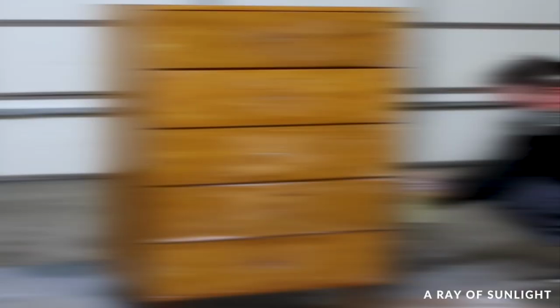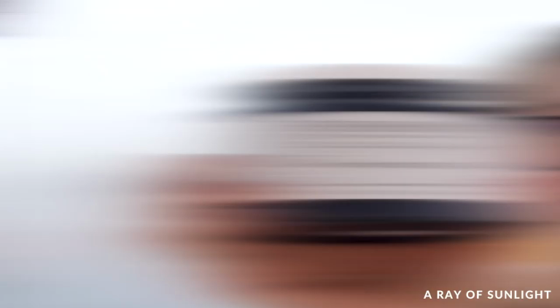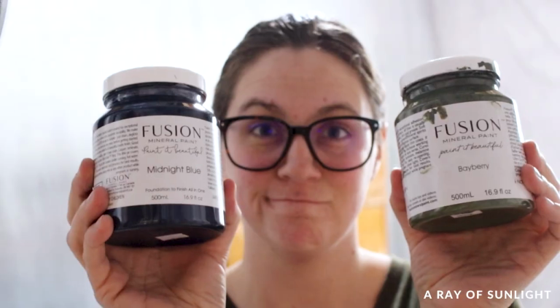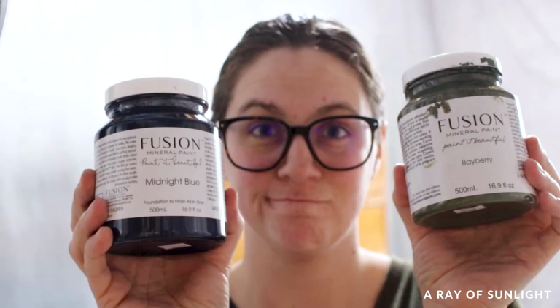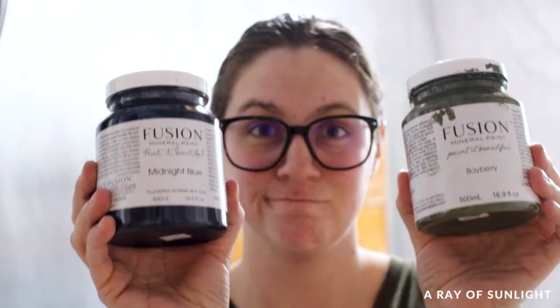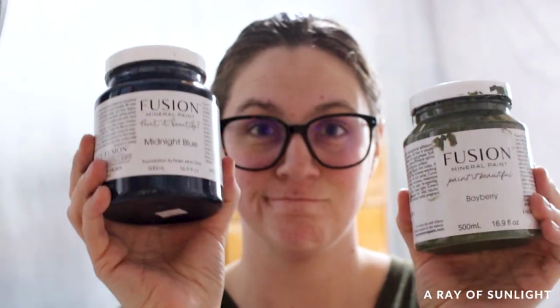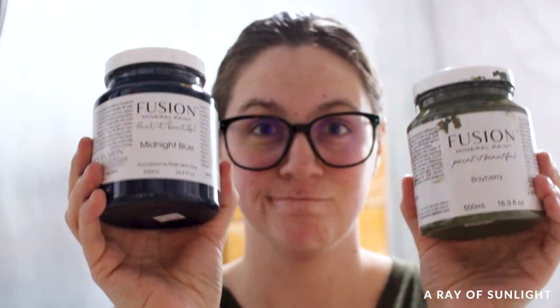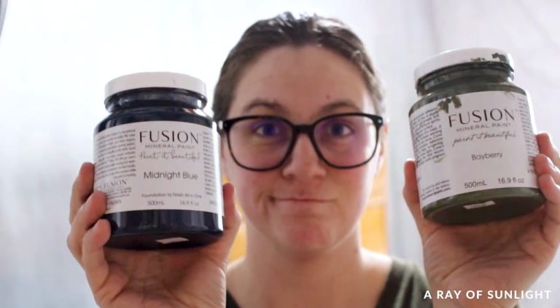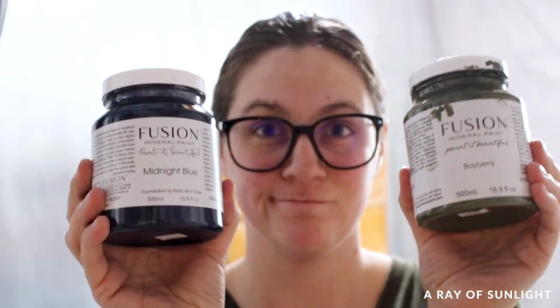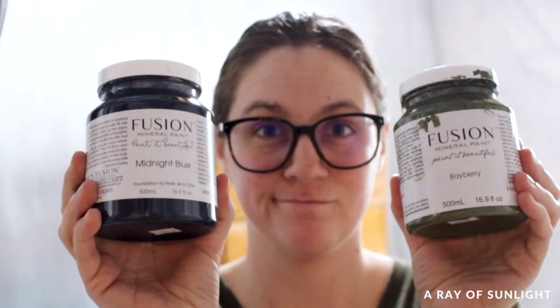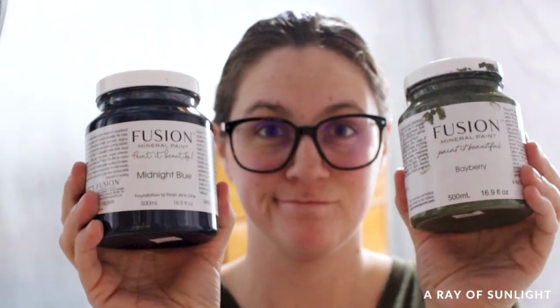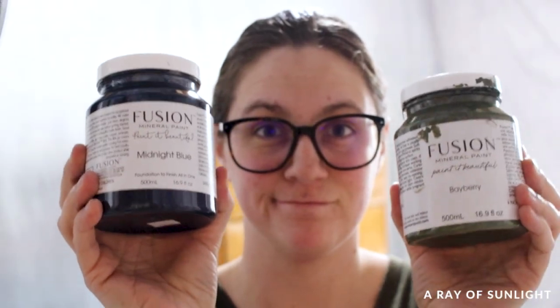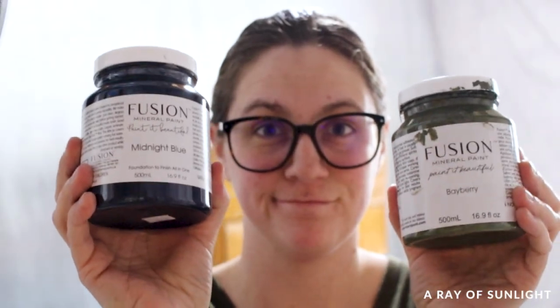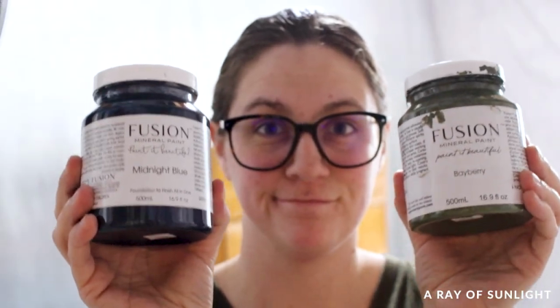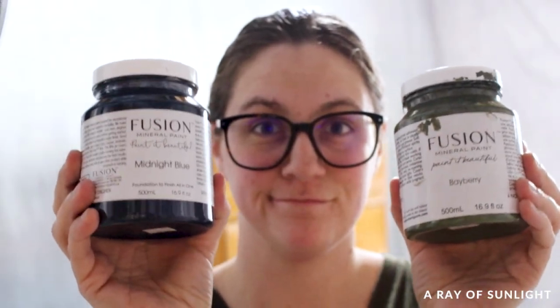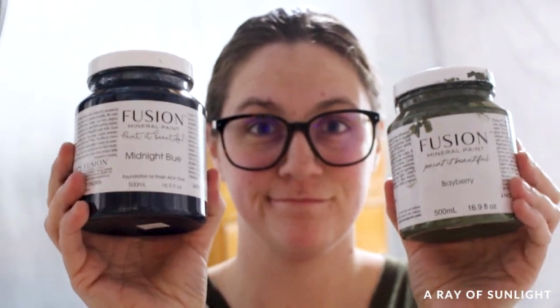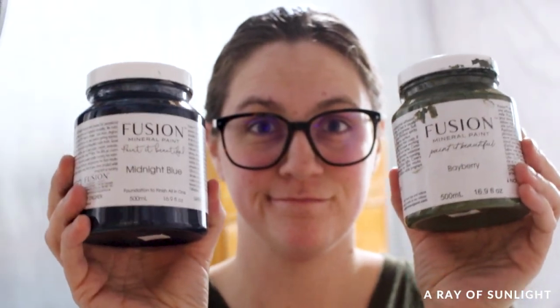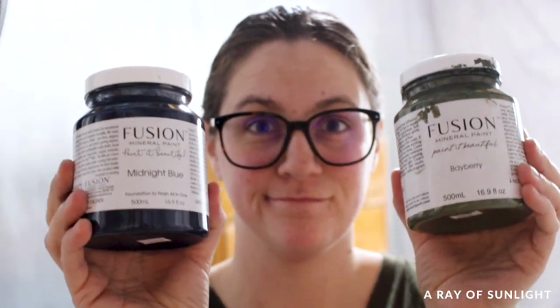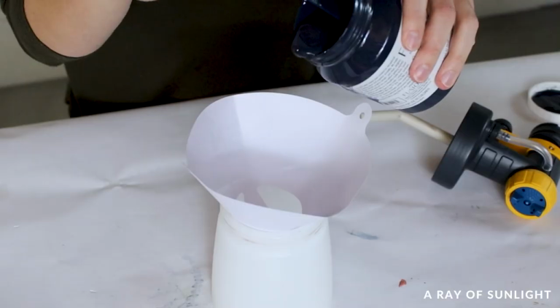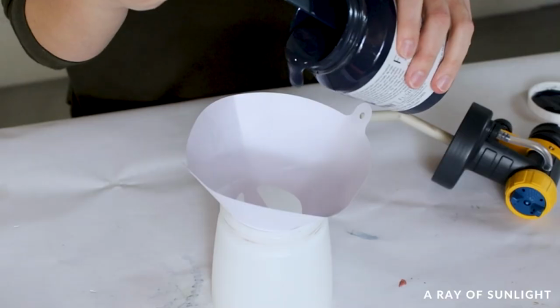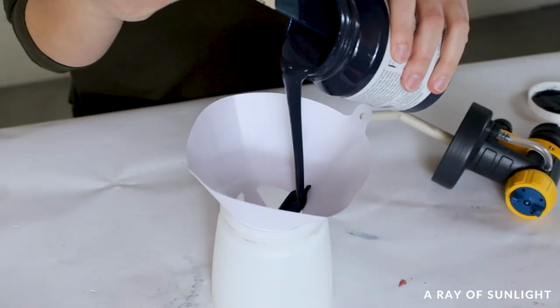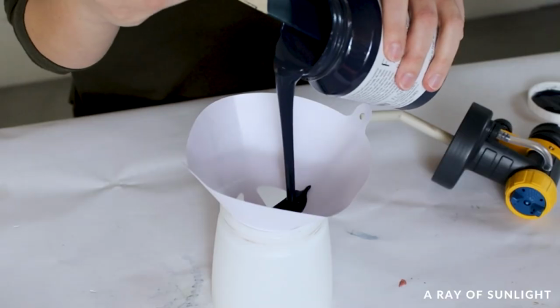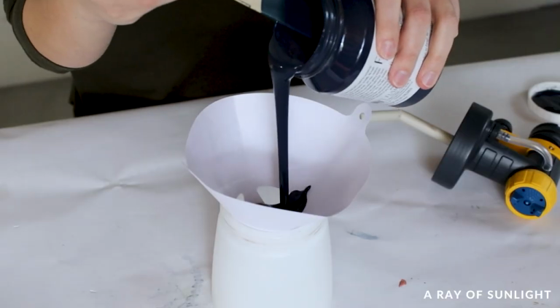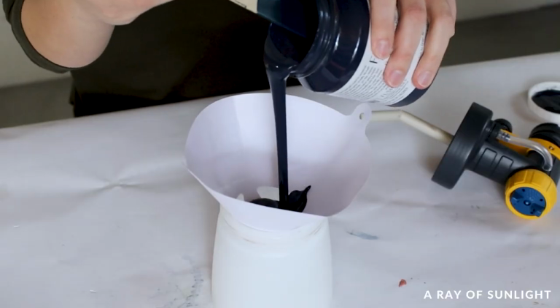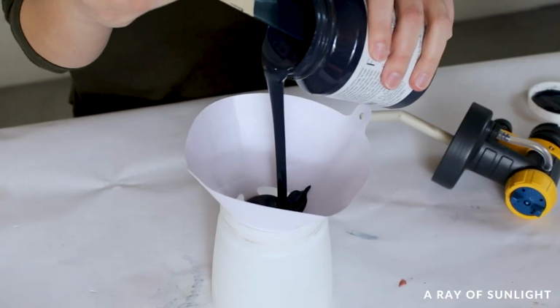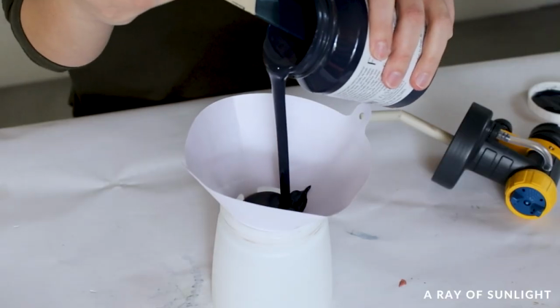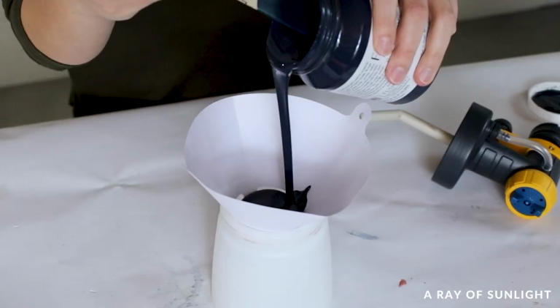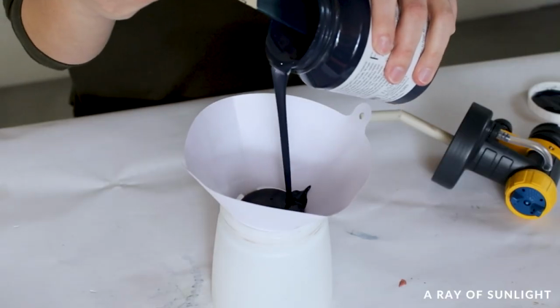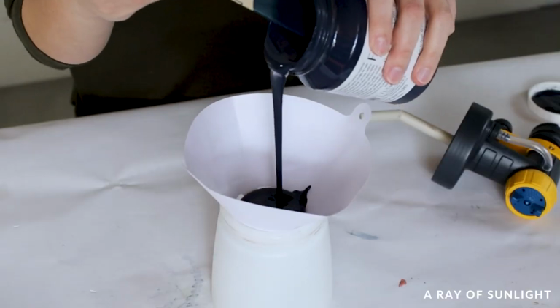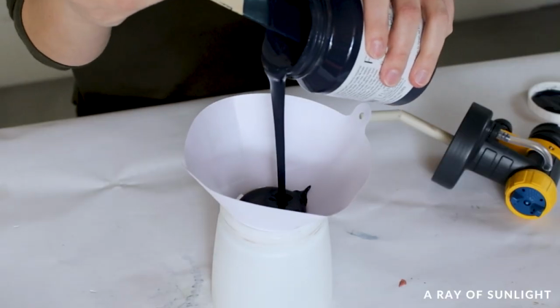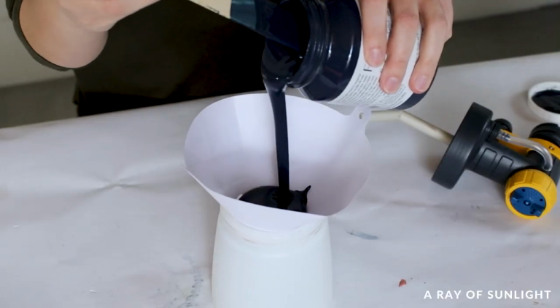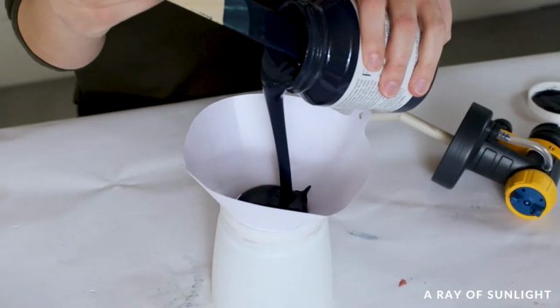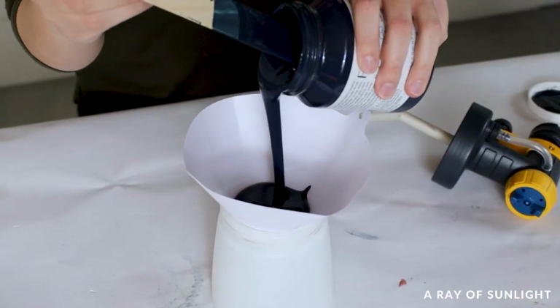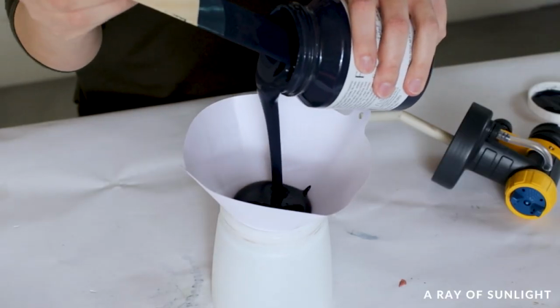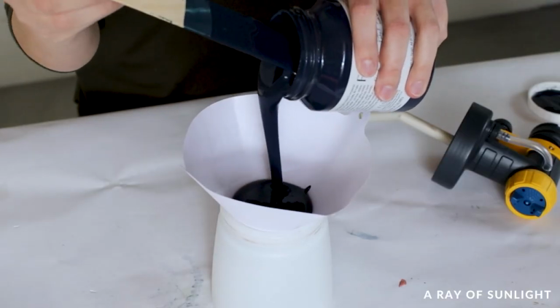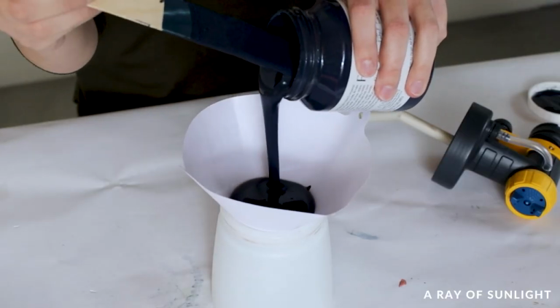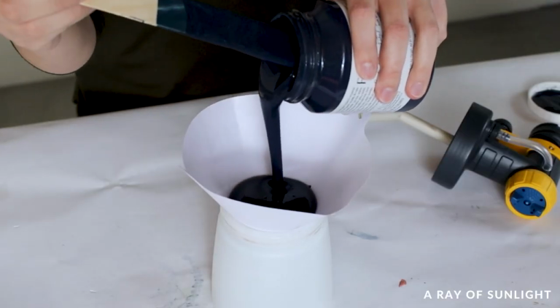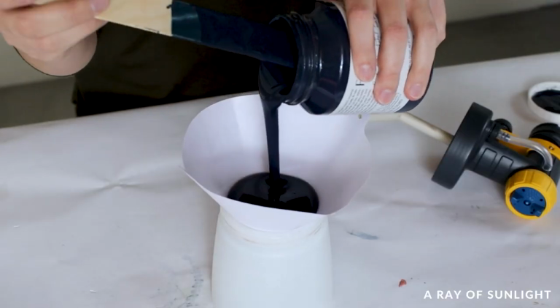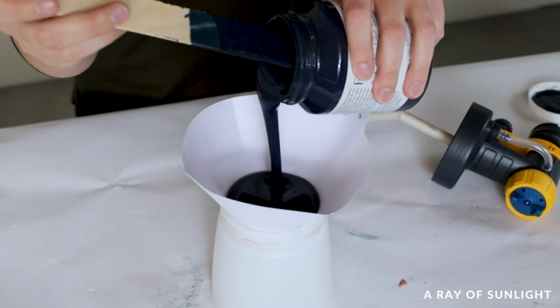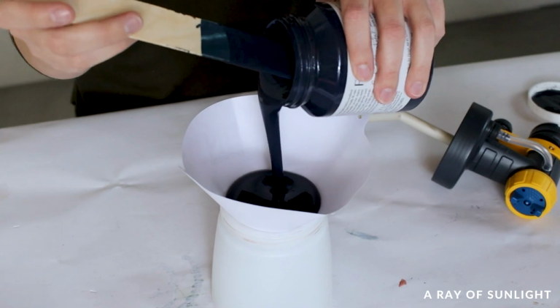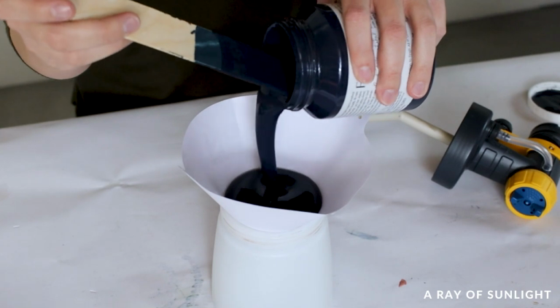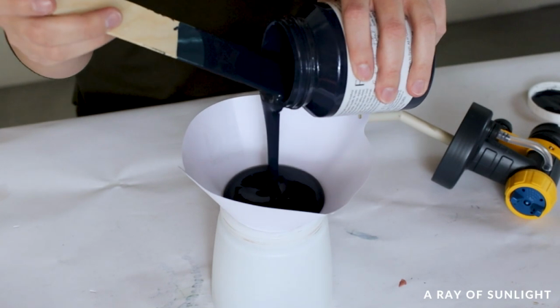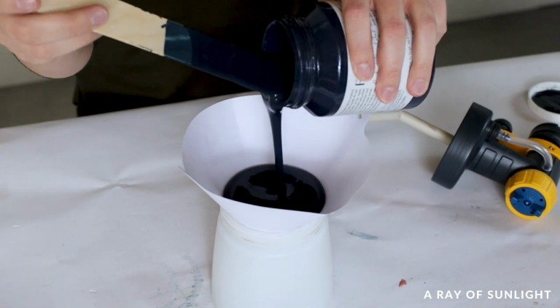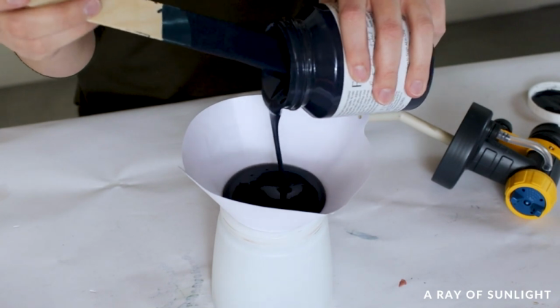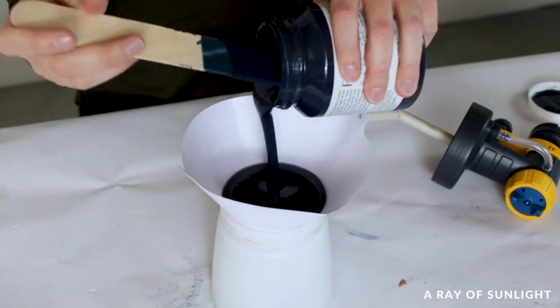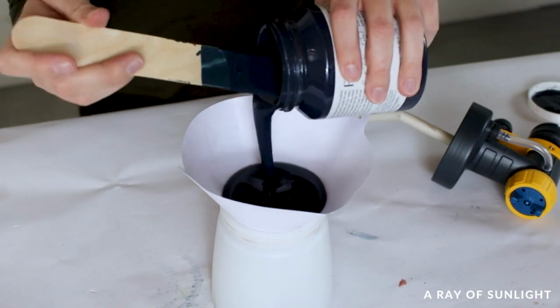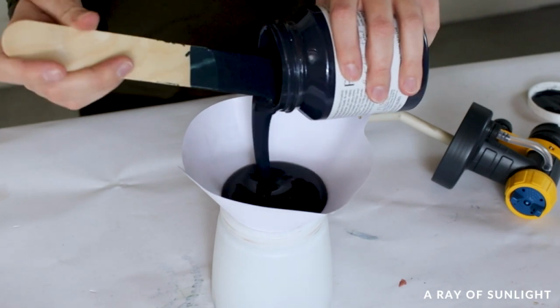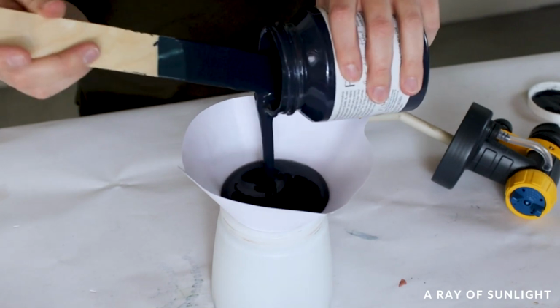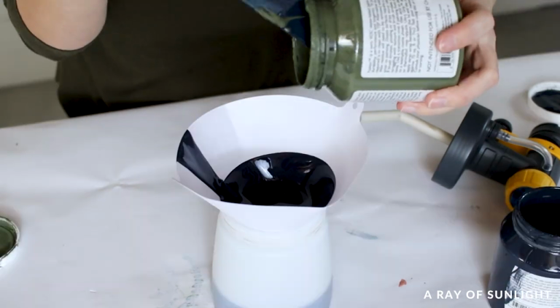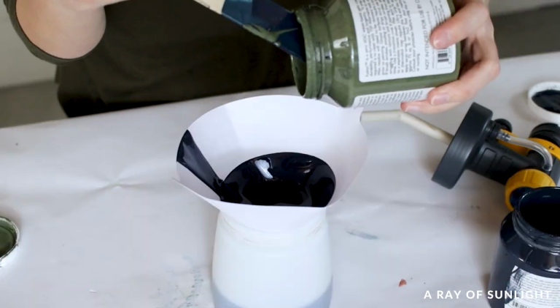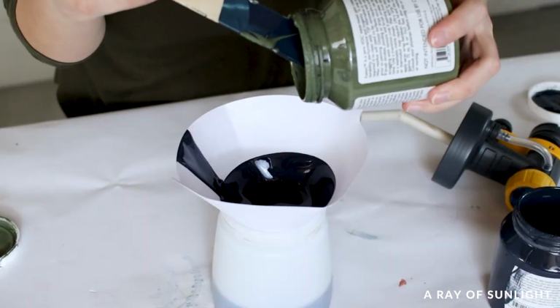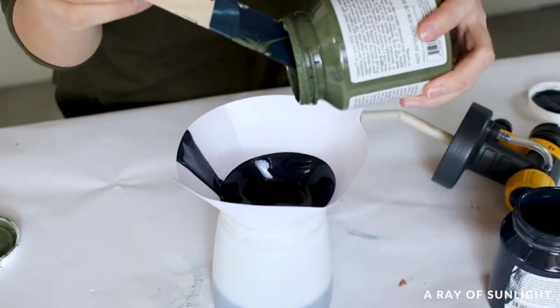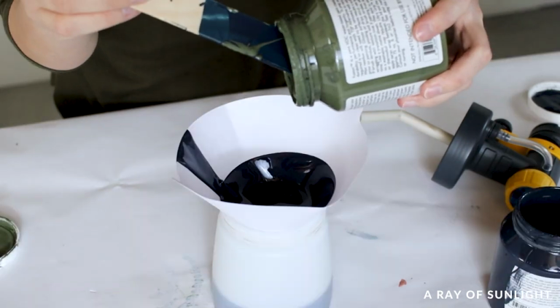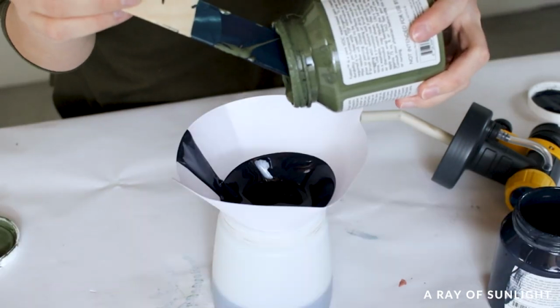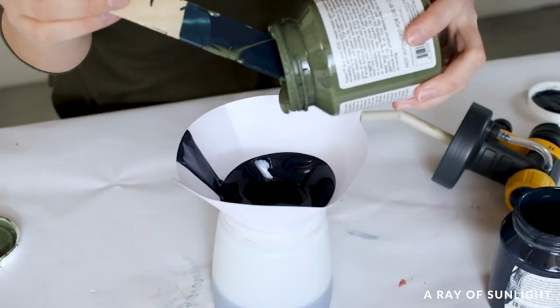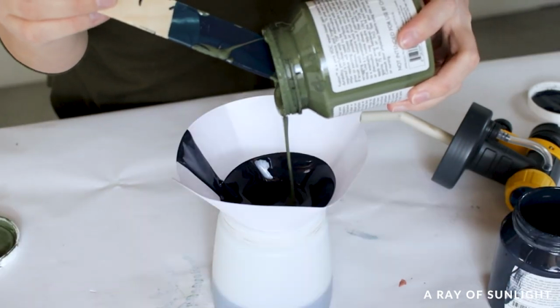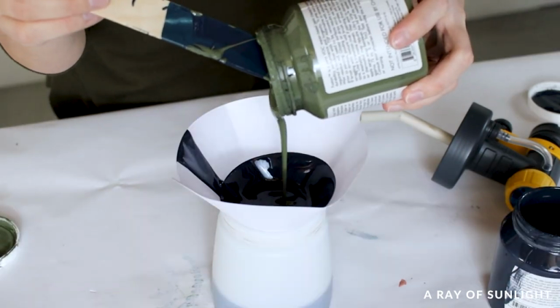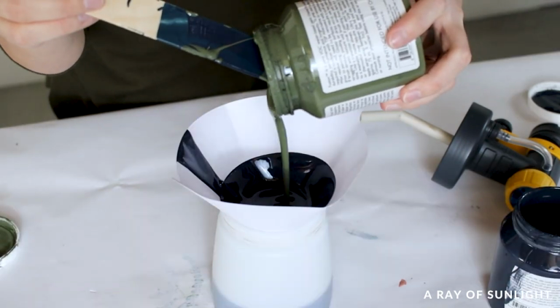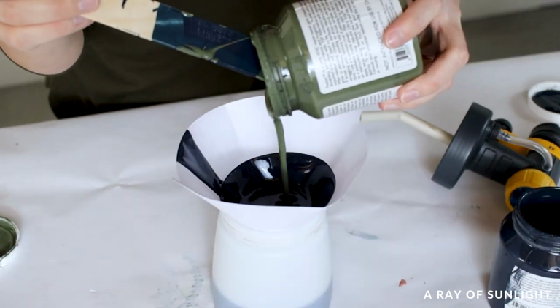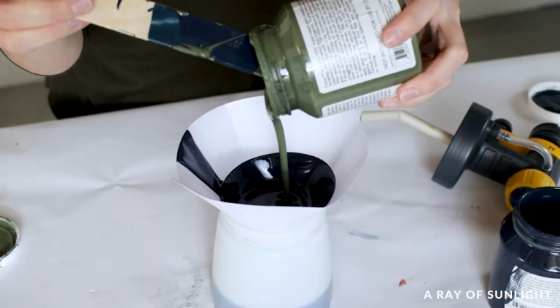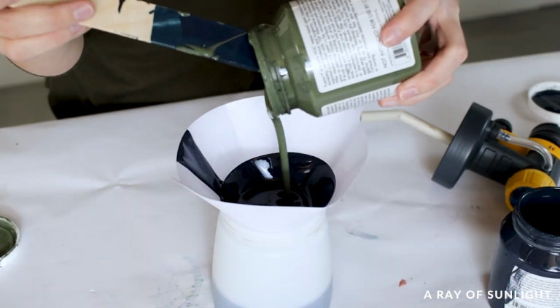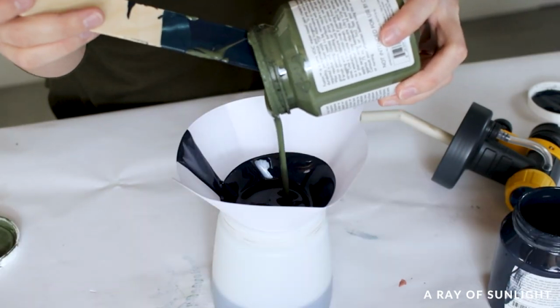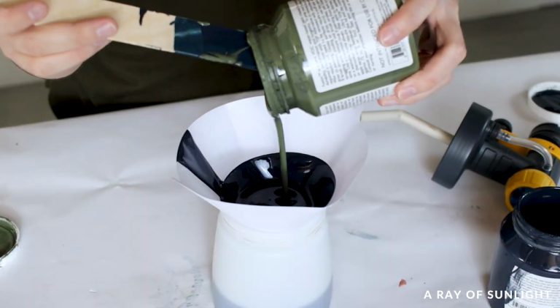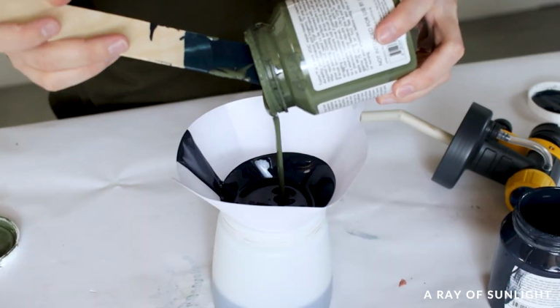The next day we were ready to paint. We started the base coat with a mixture of midnight blue and bayberry from Fusion Mineral Paint.